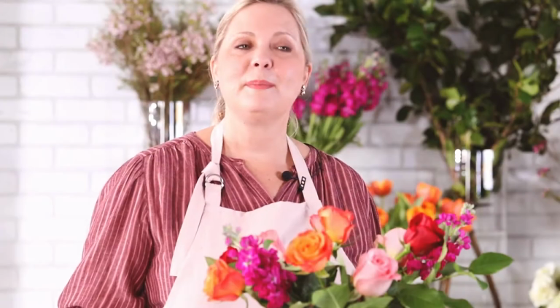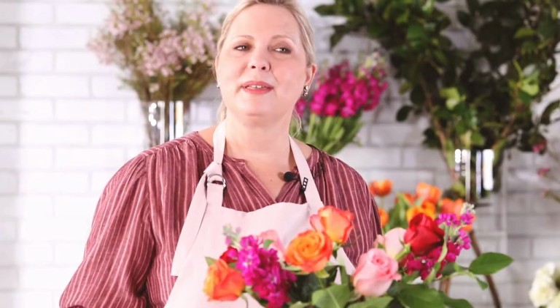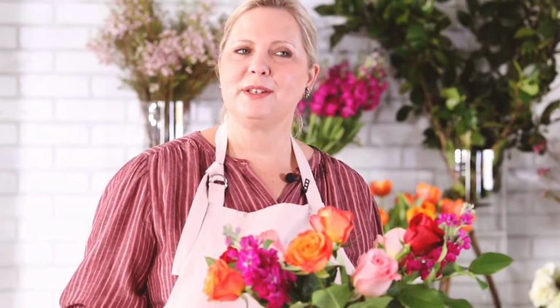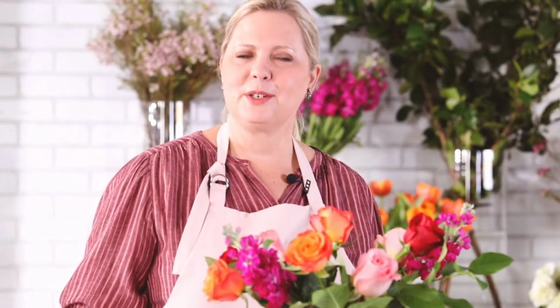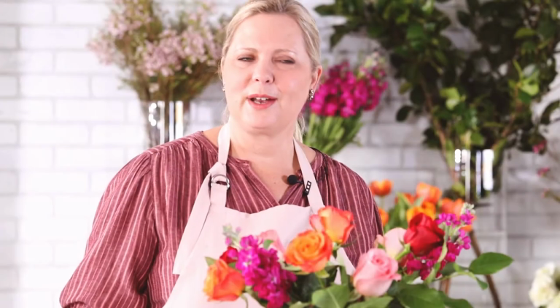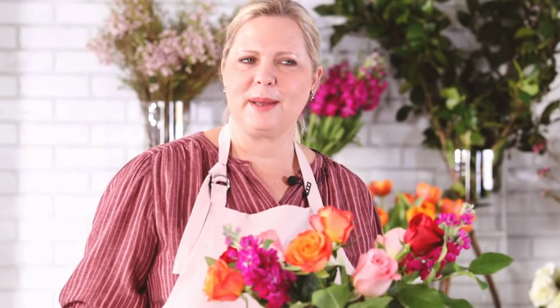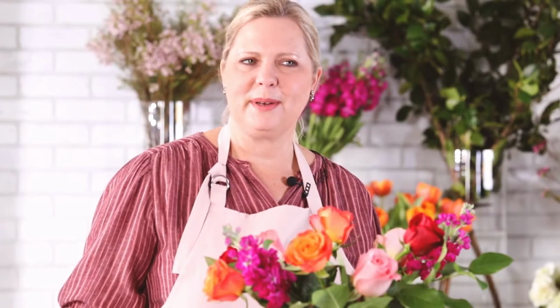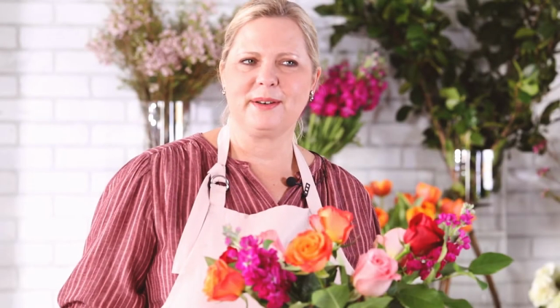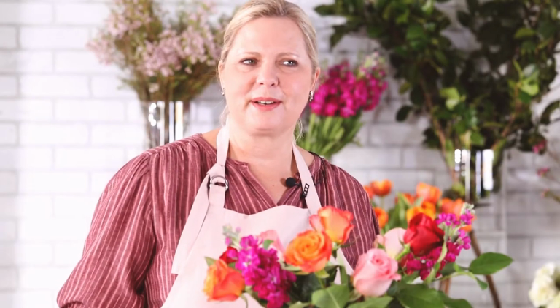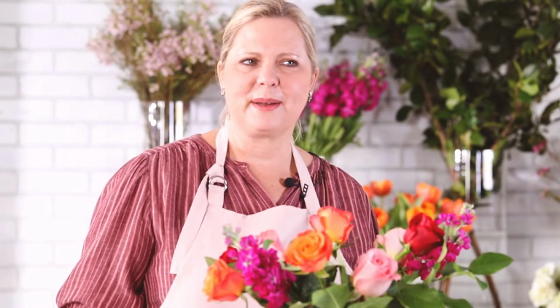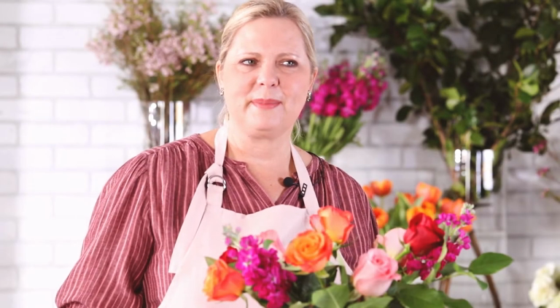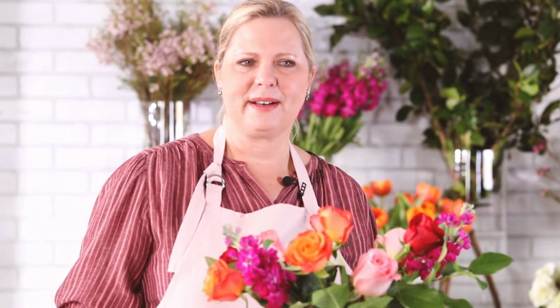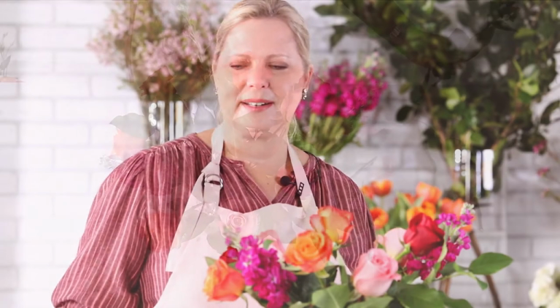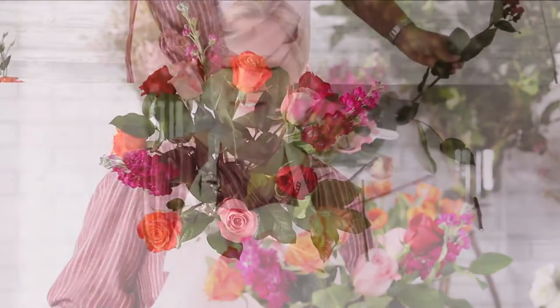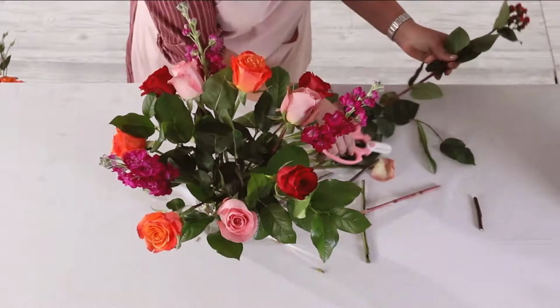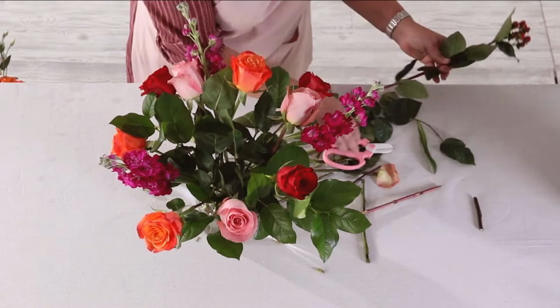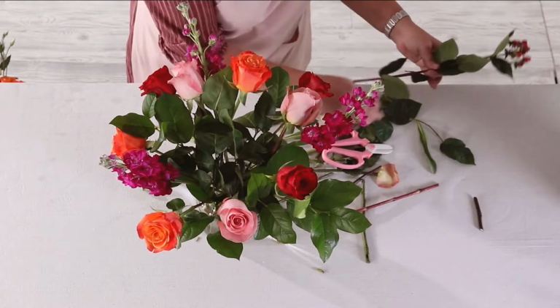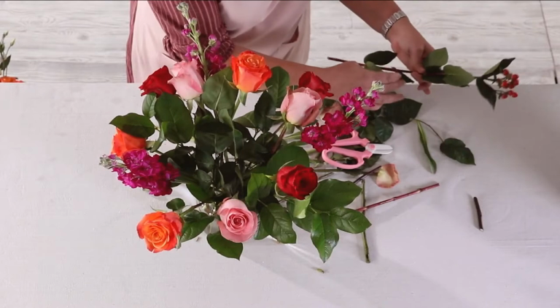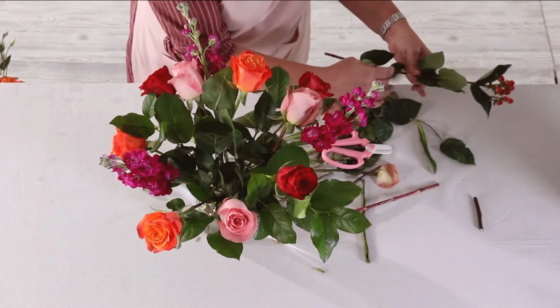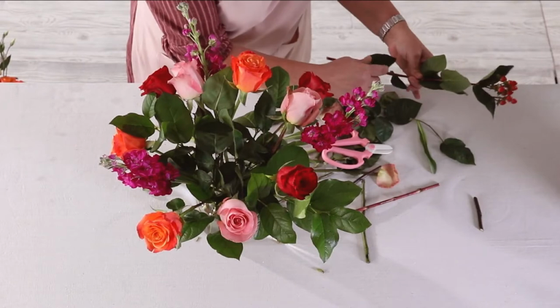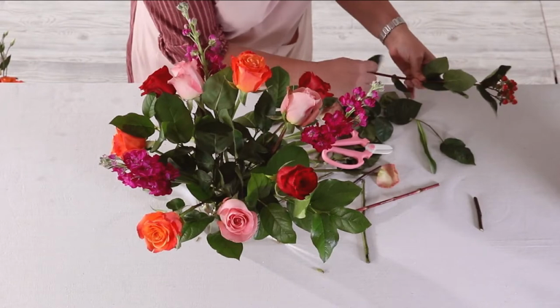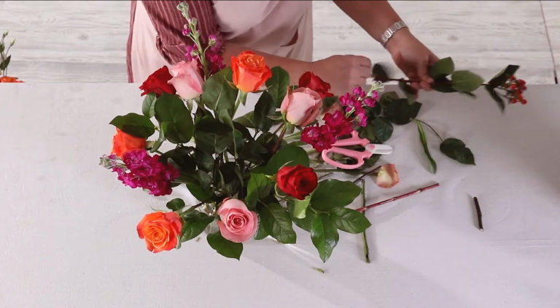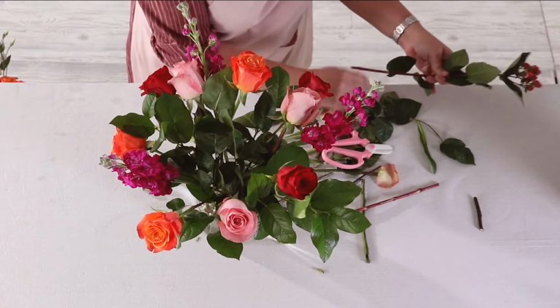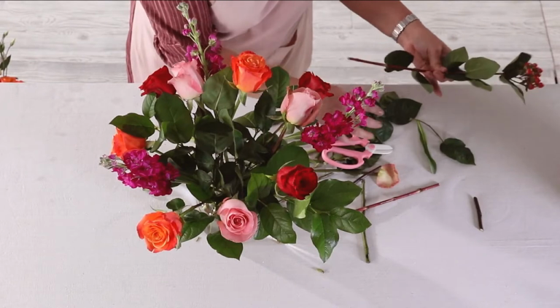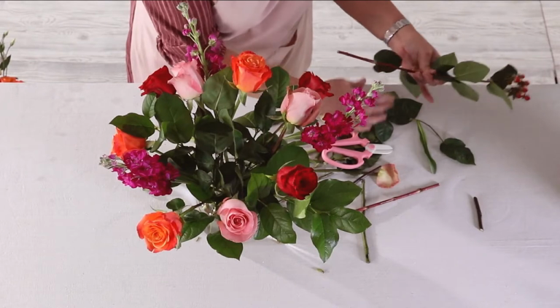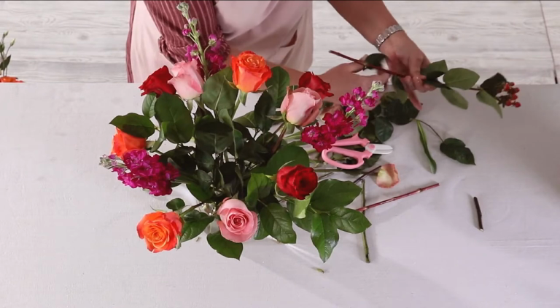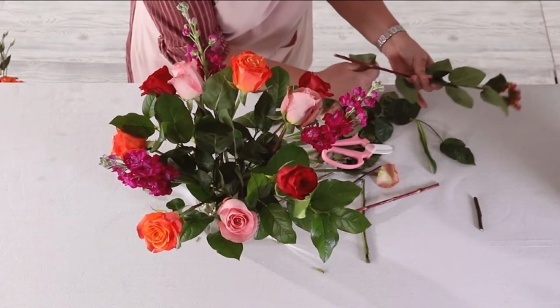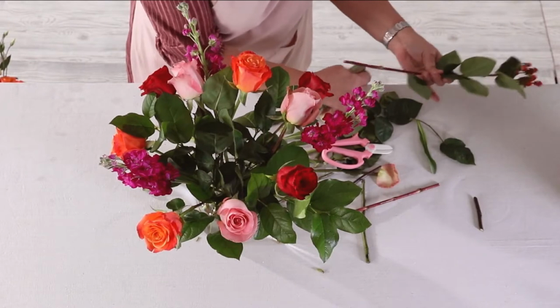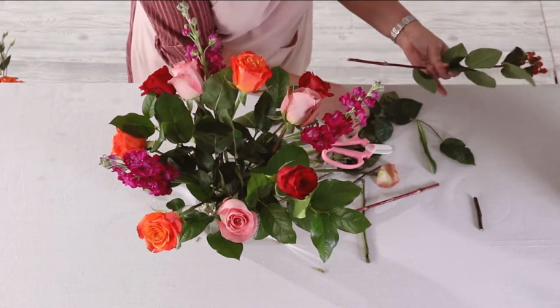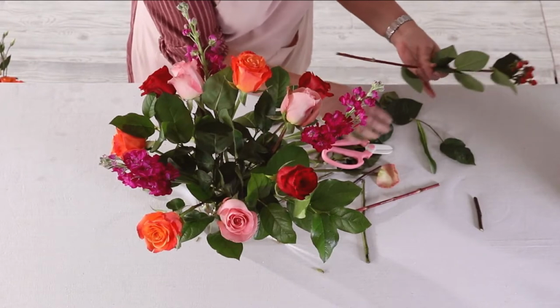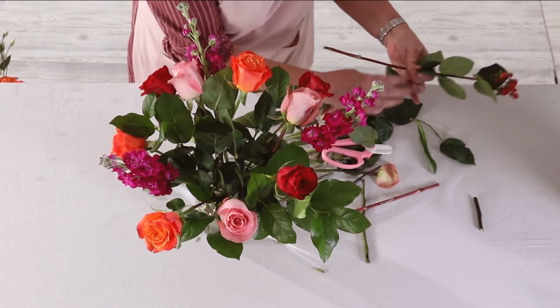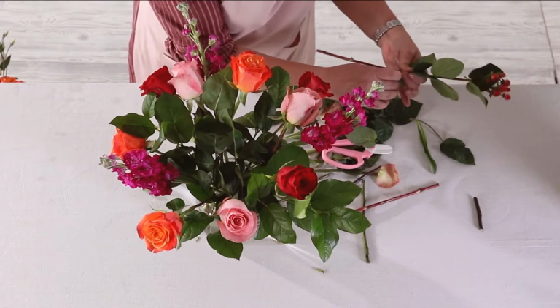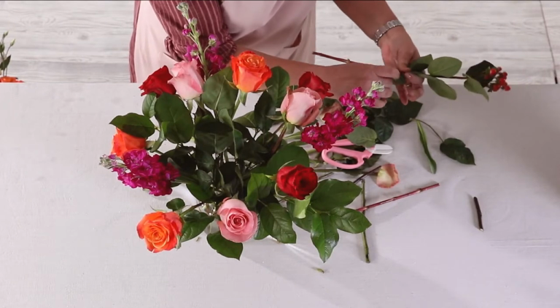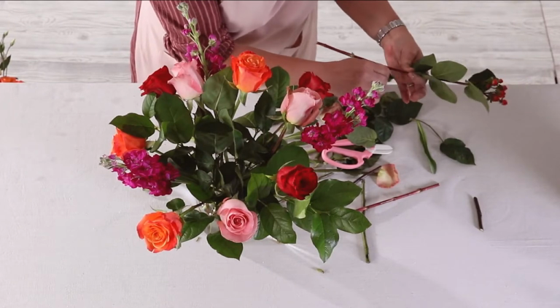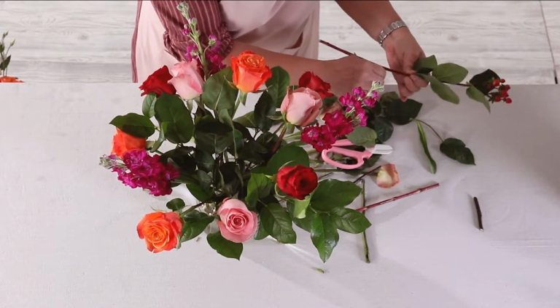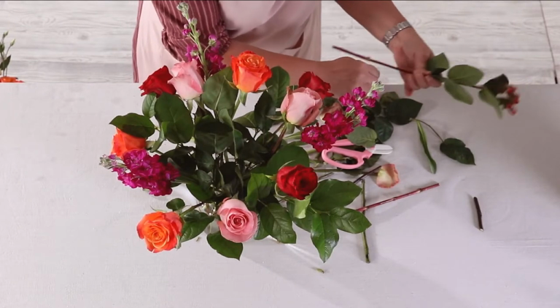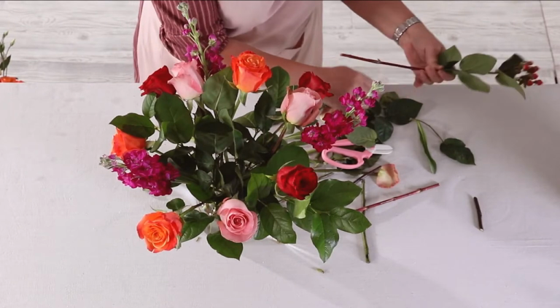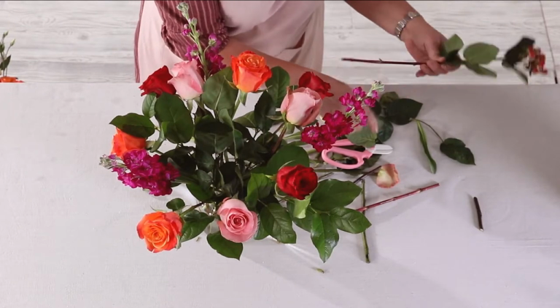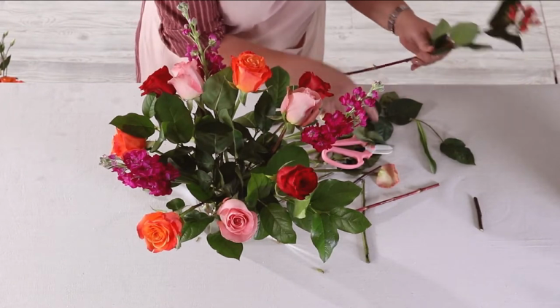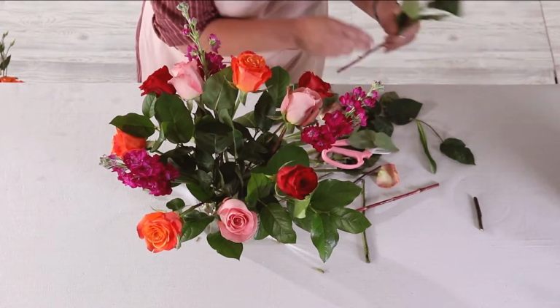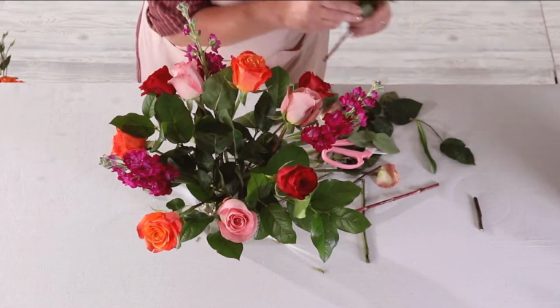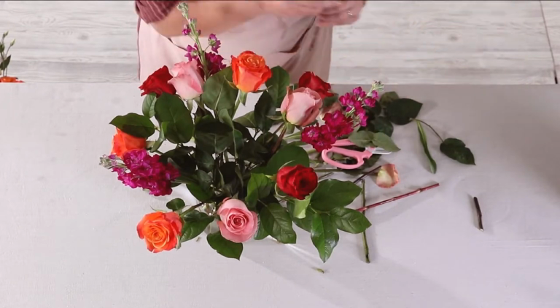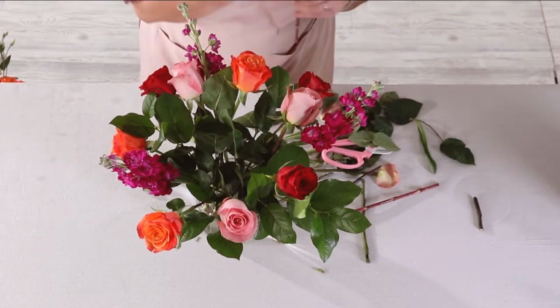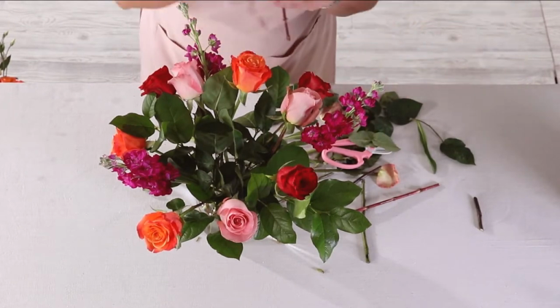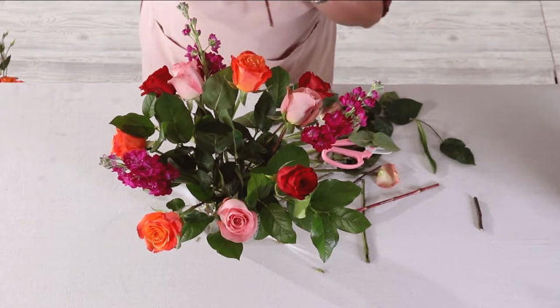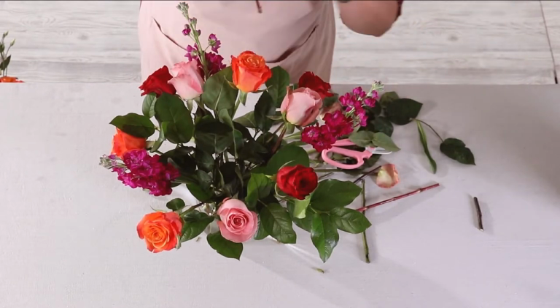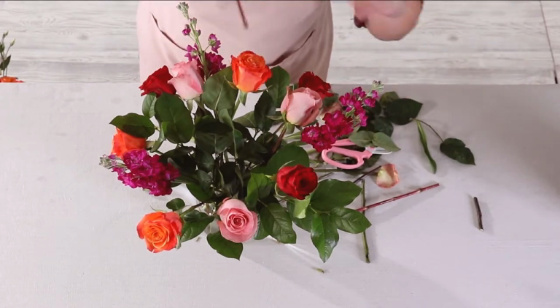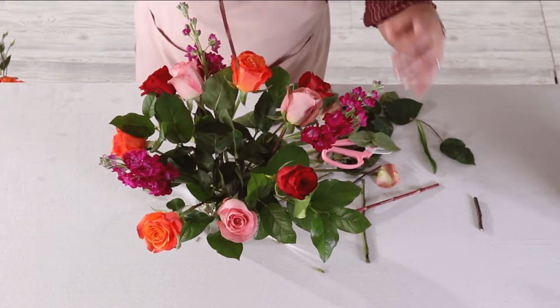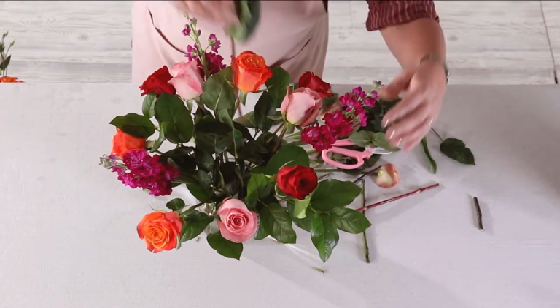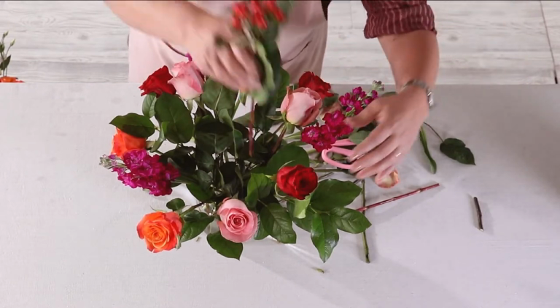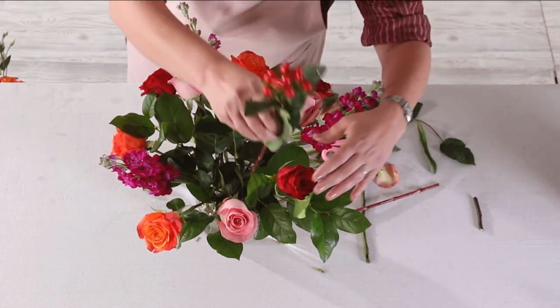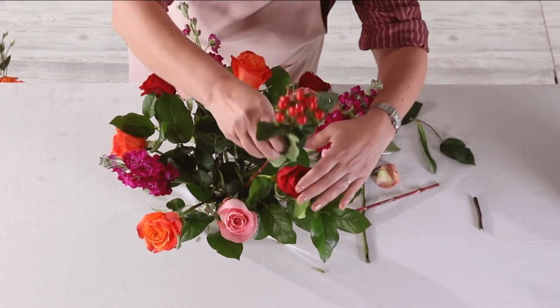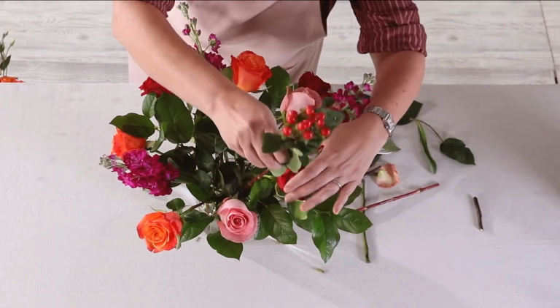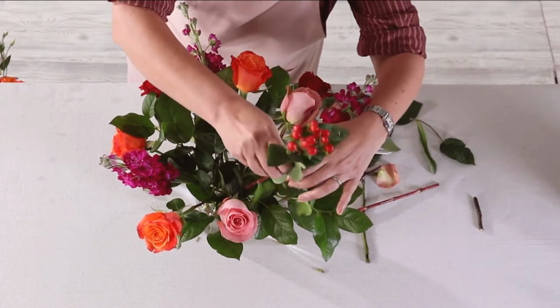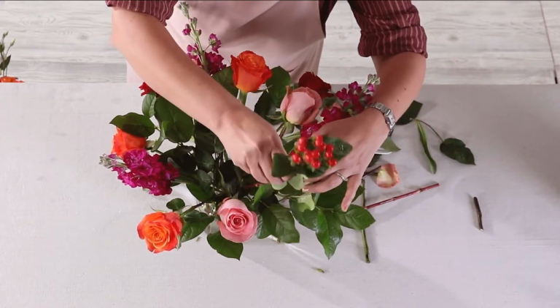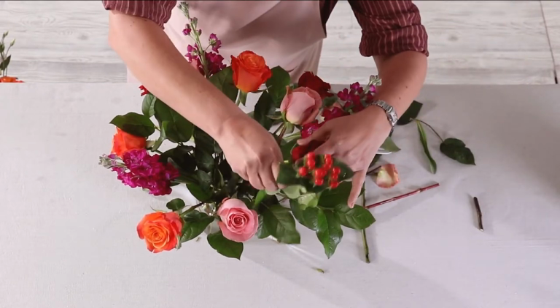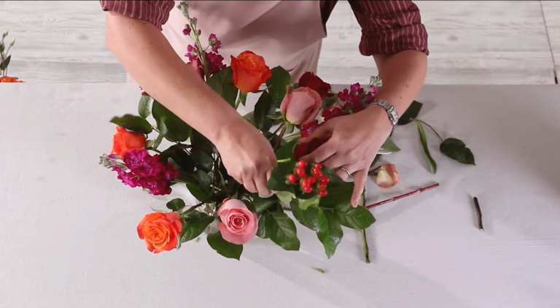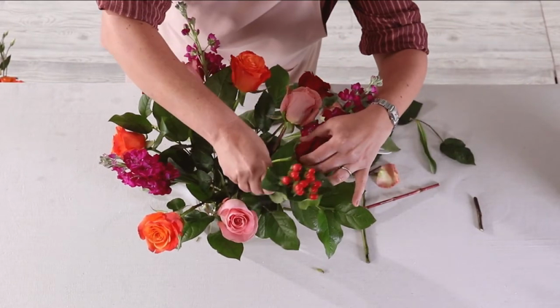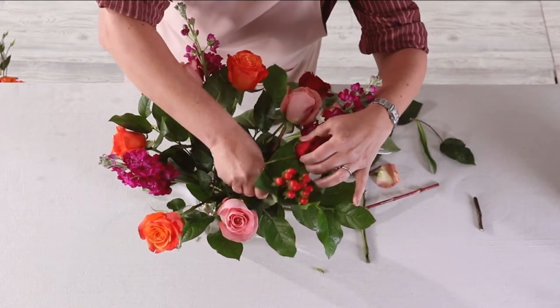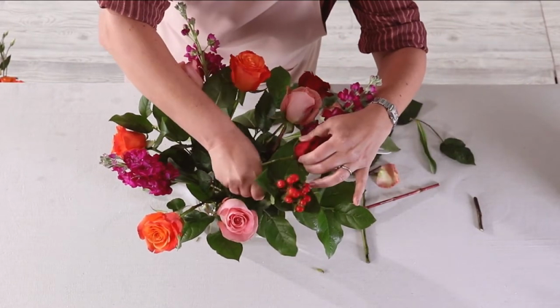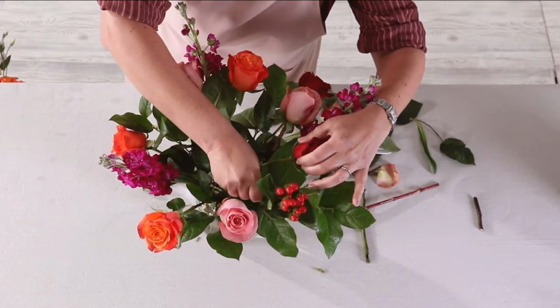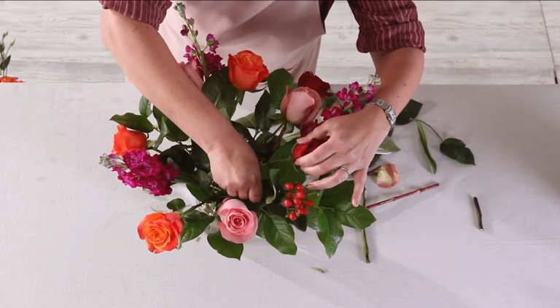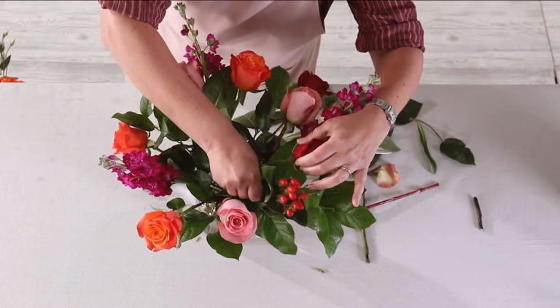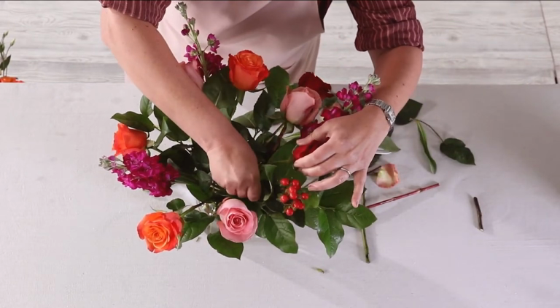Place your Hypericum berries, keeping a bit of the foliage on the stems since it balances out the other greens and our salal tips.